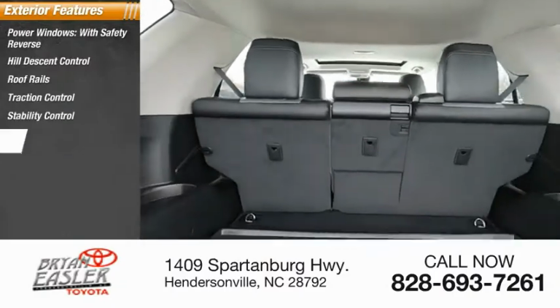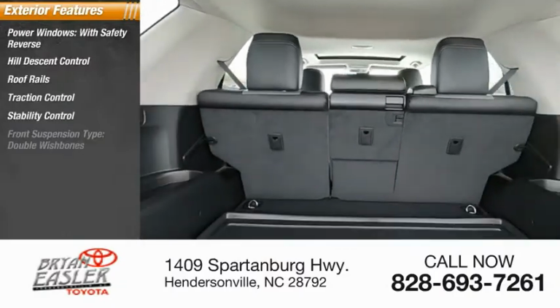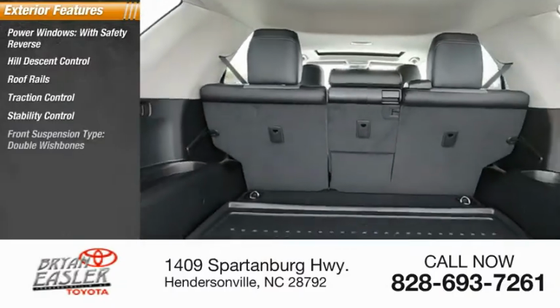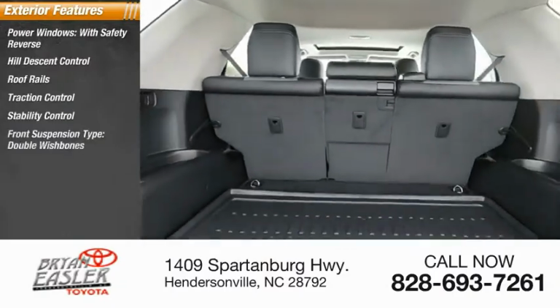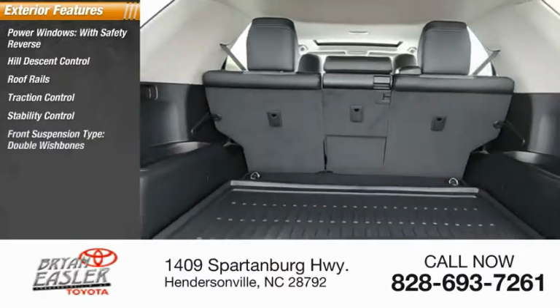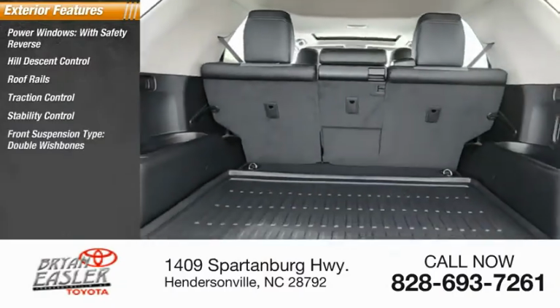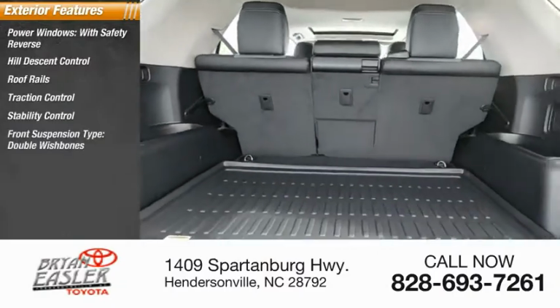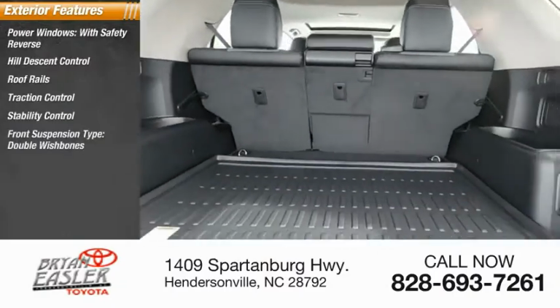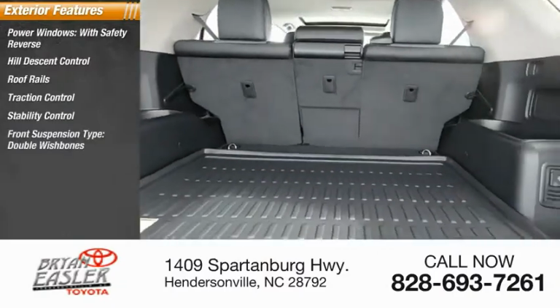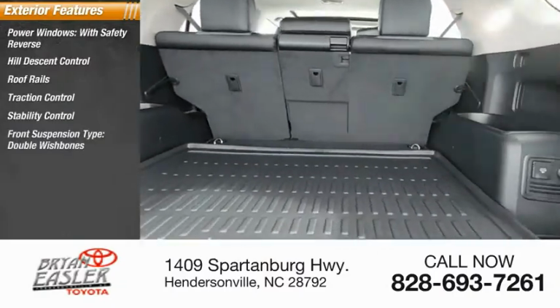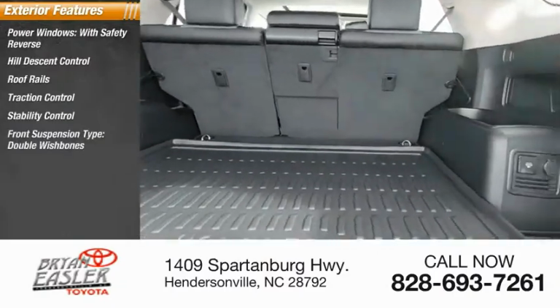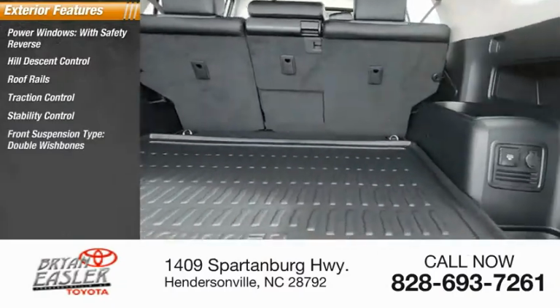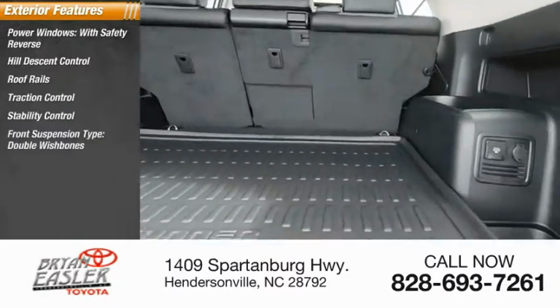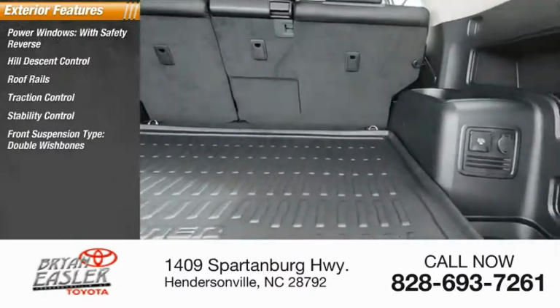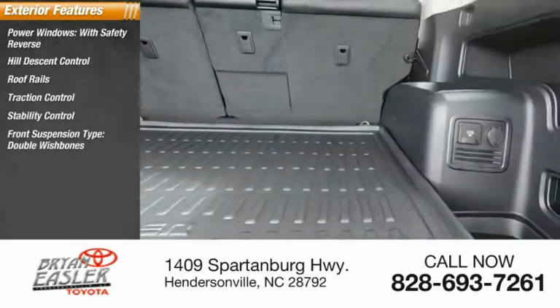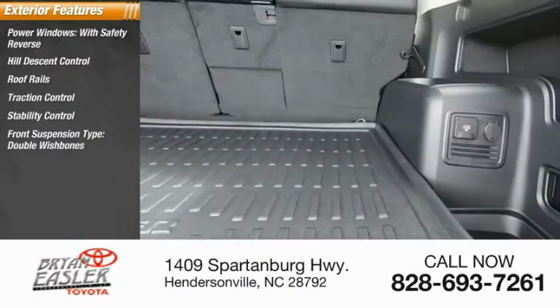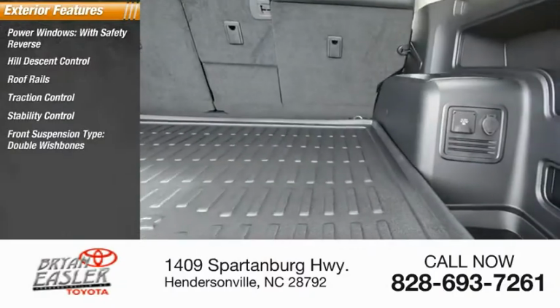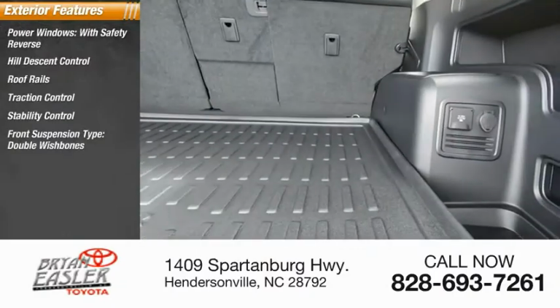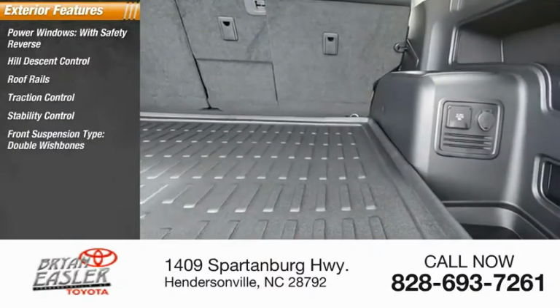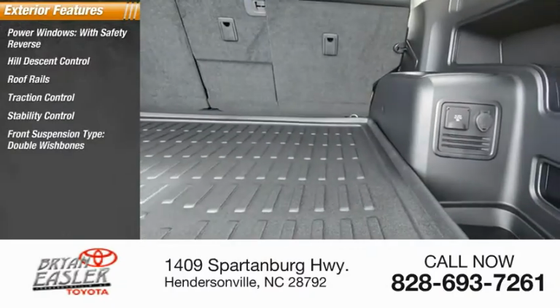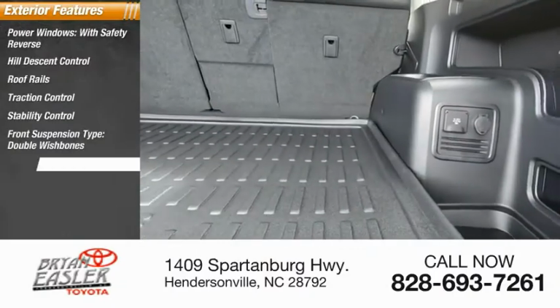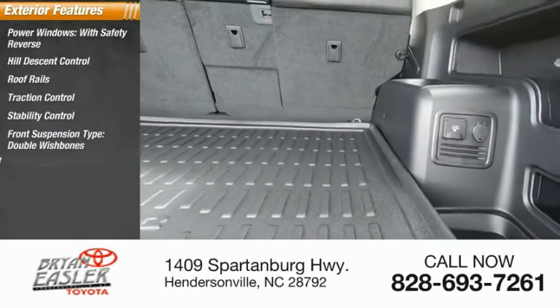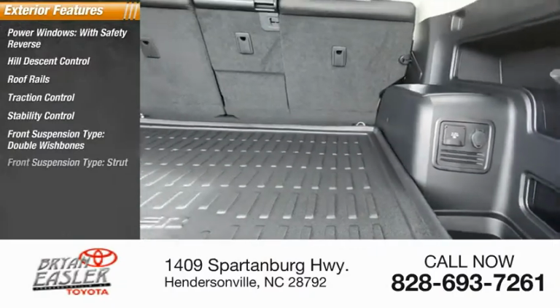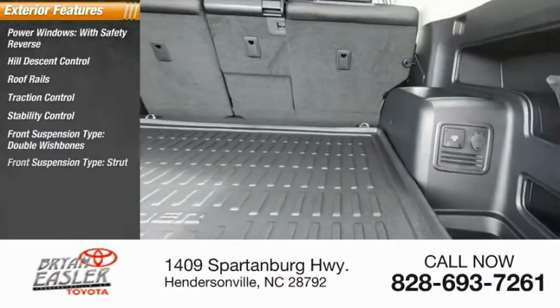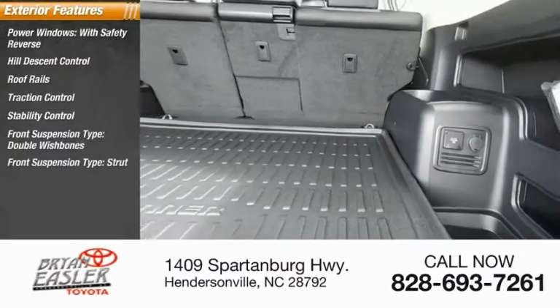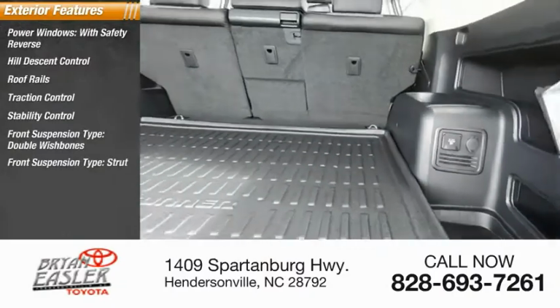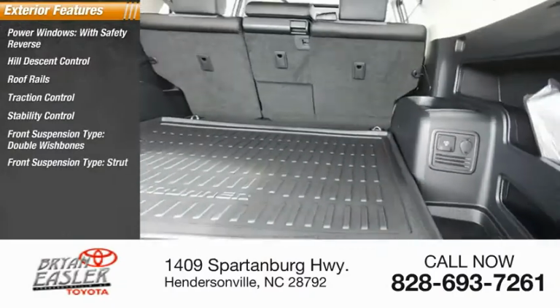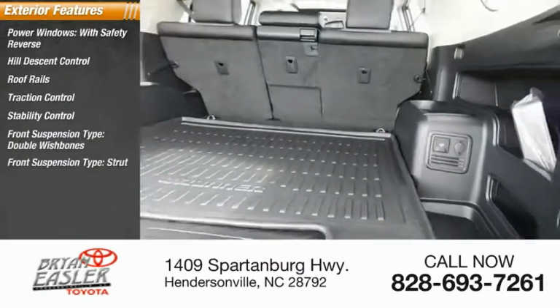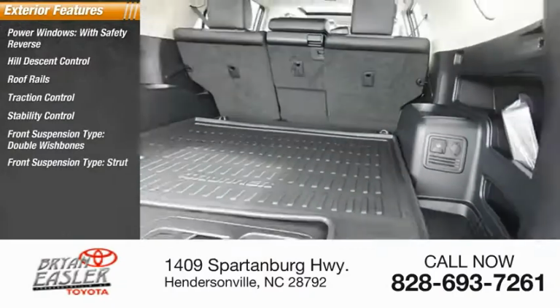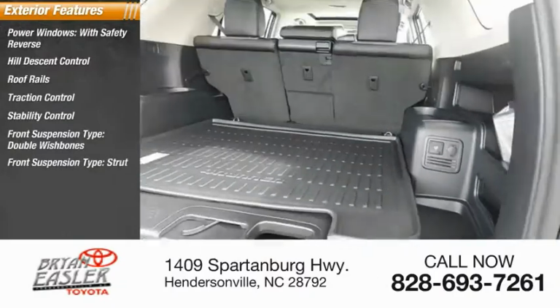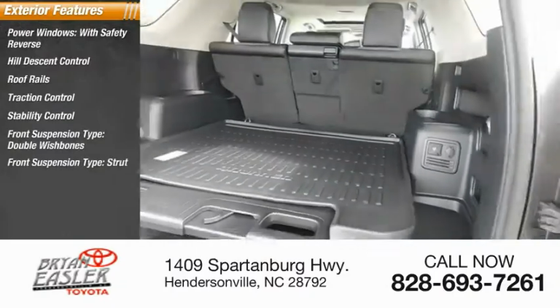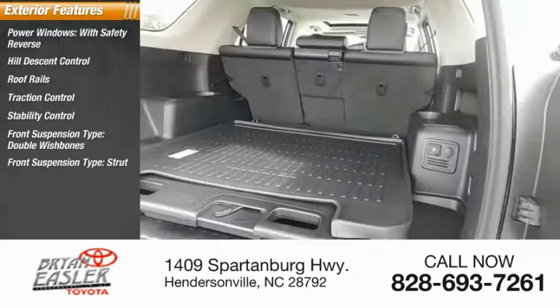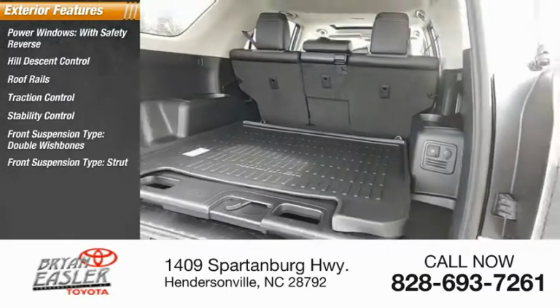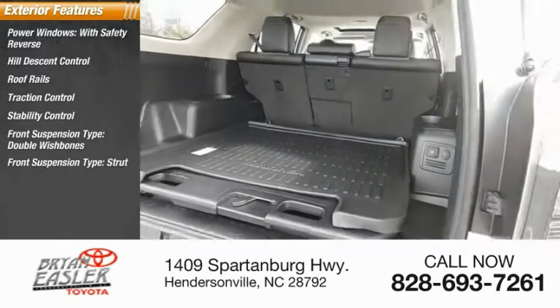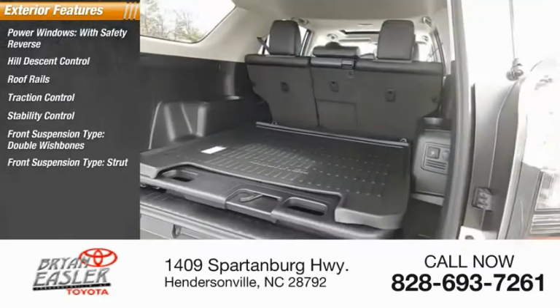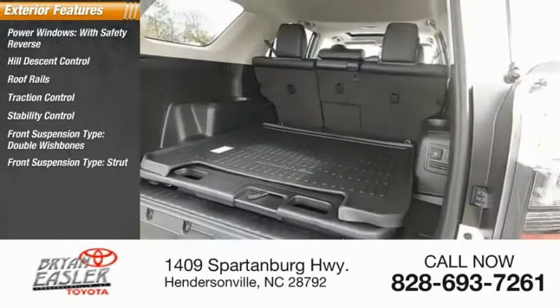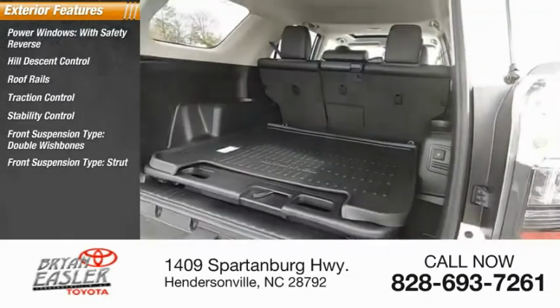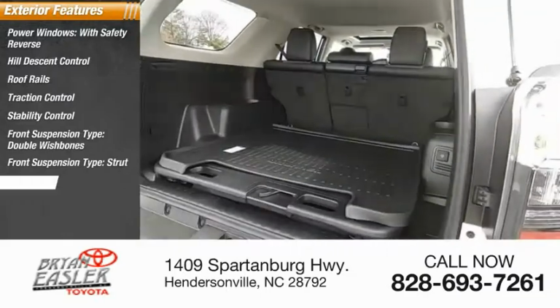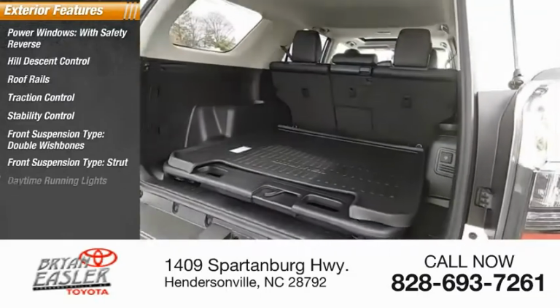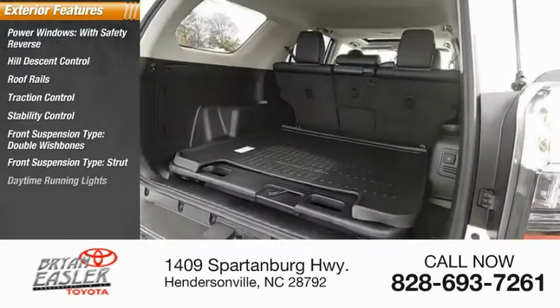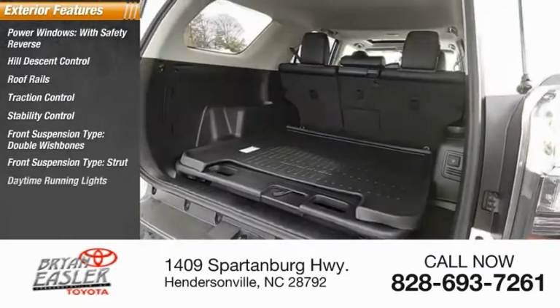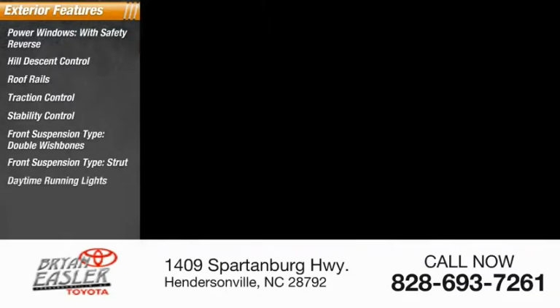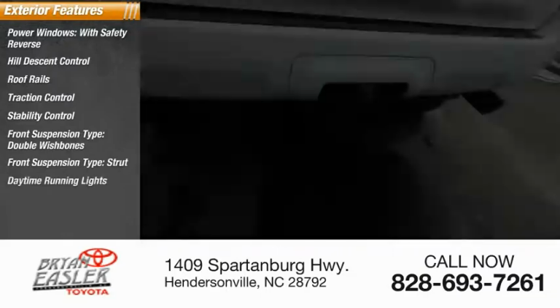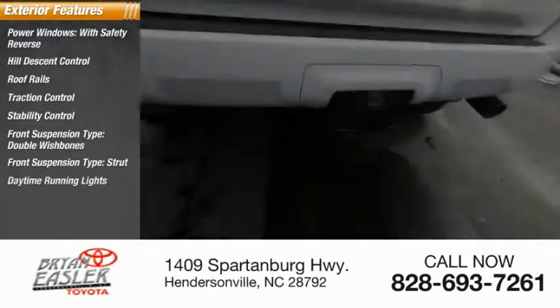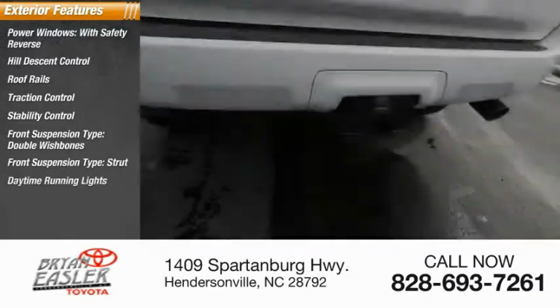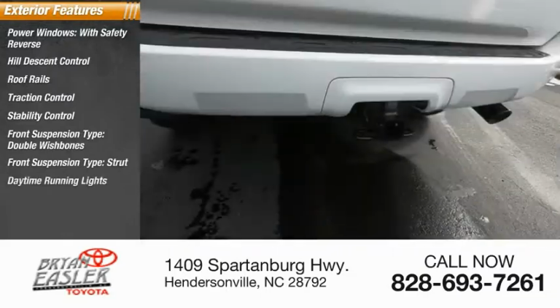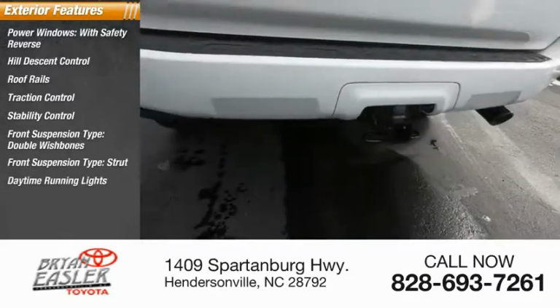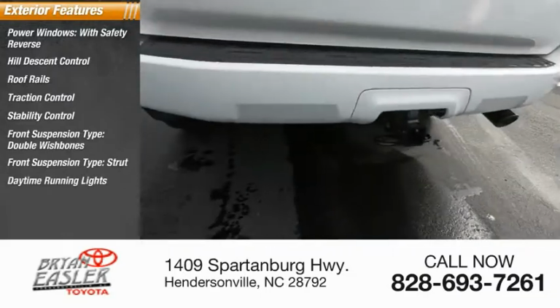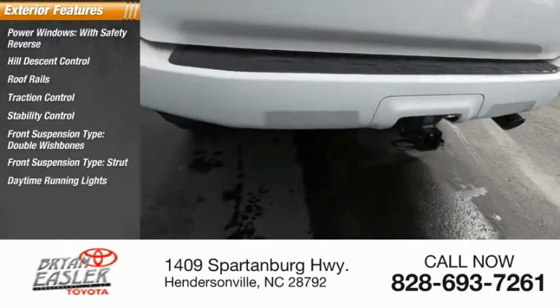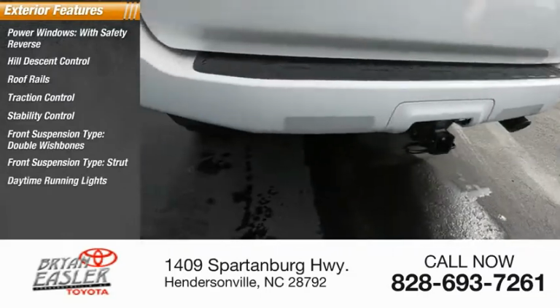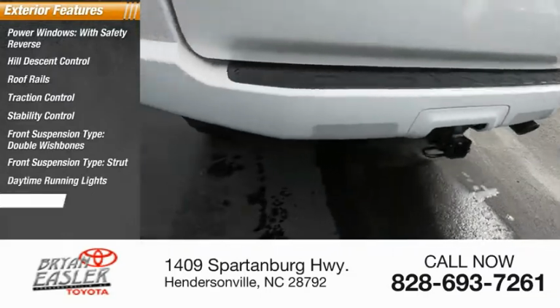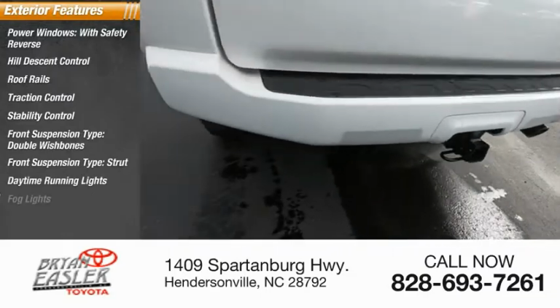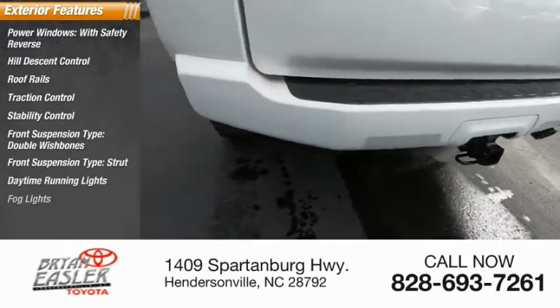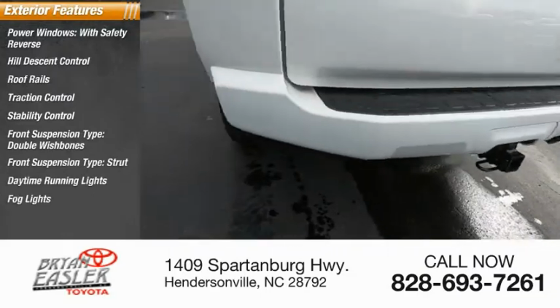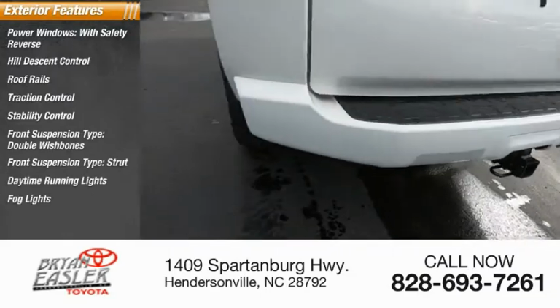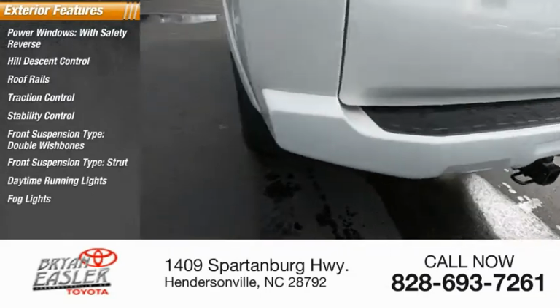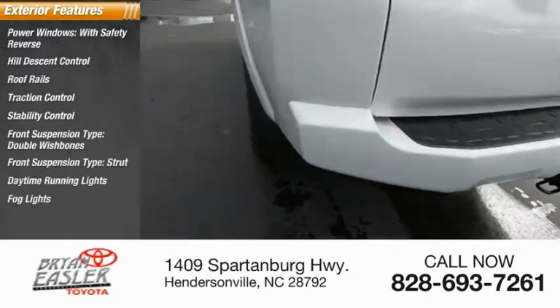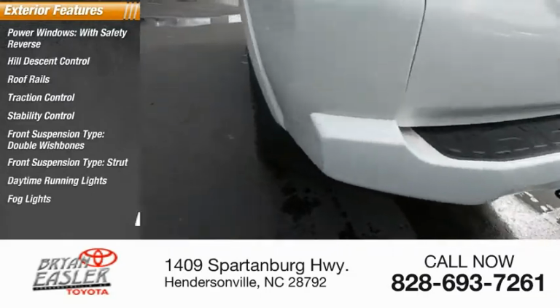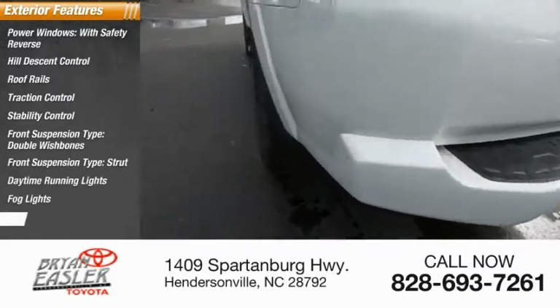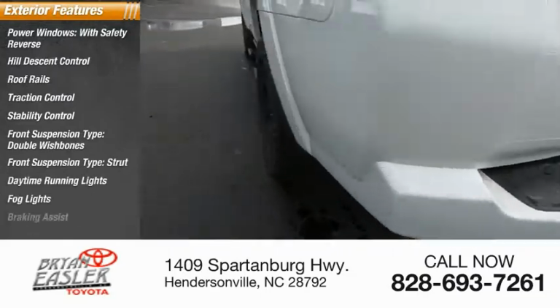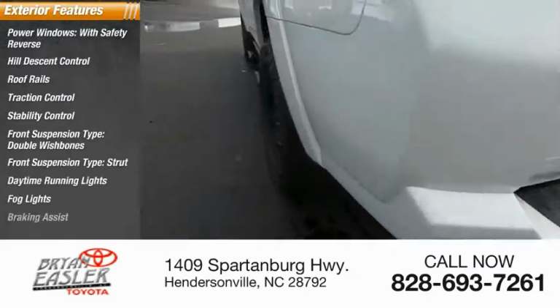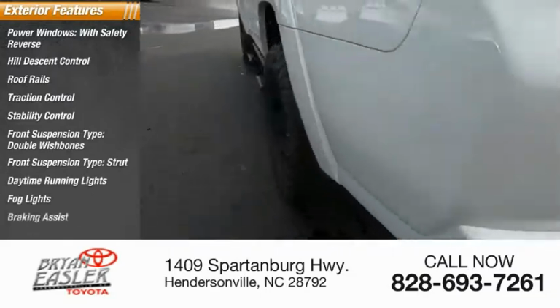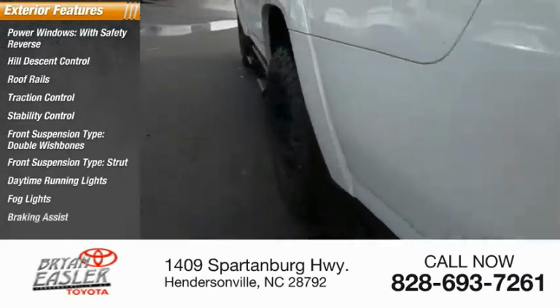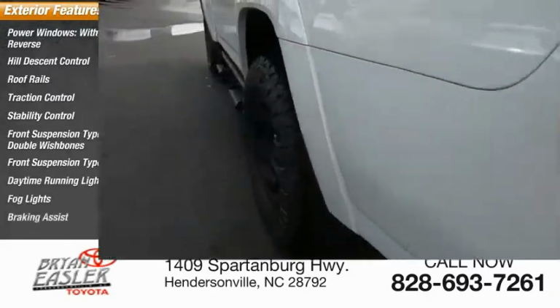Front suspension type: double wishbones. Rear suspension type: strut. Daytime running lights, fog lights, braking assist.